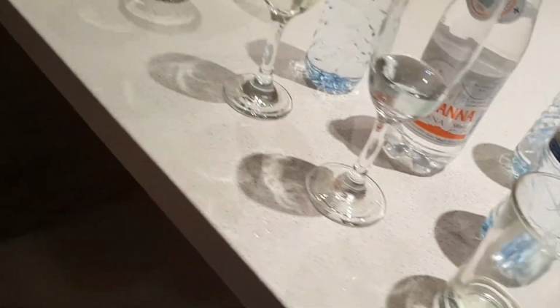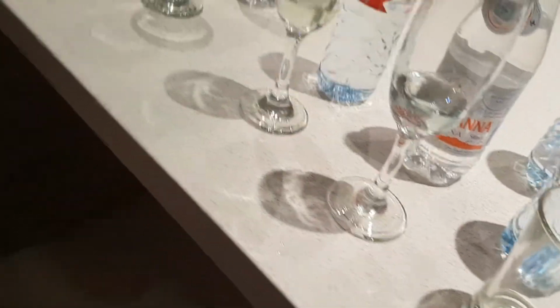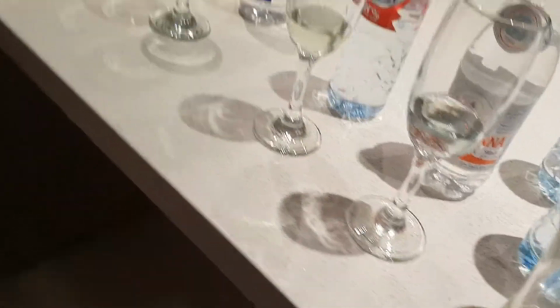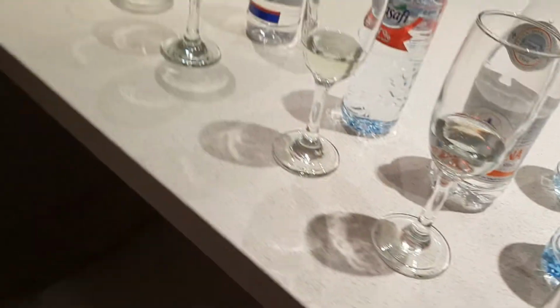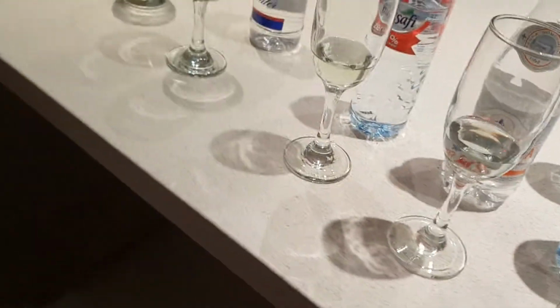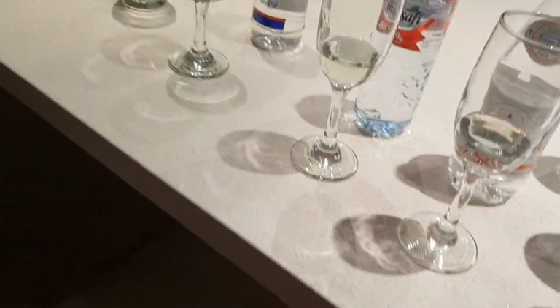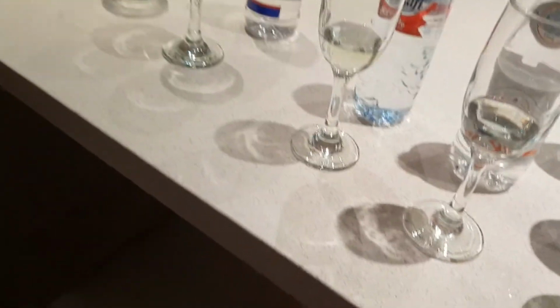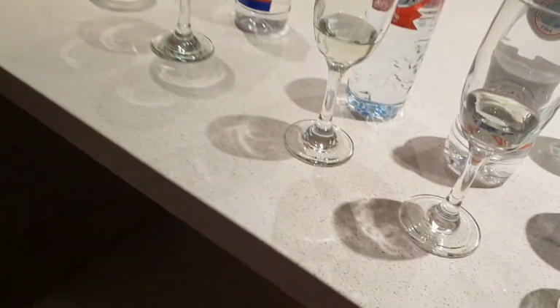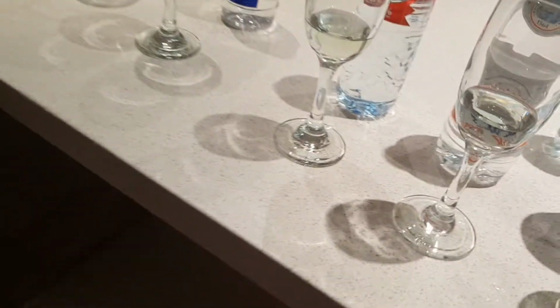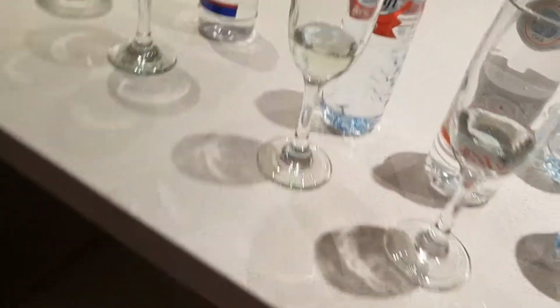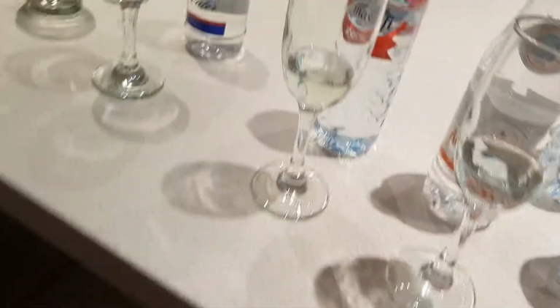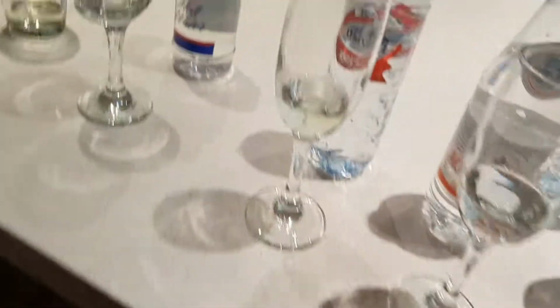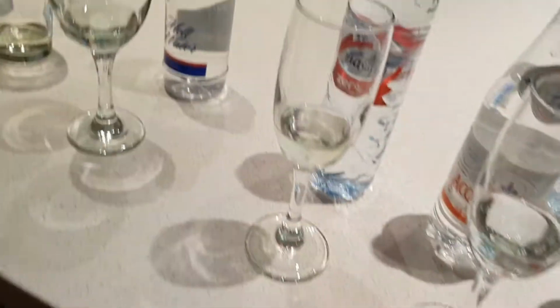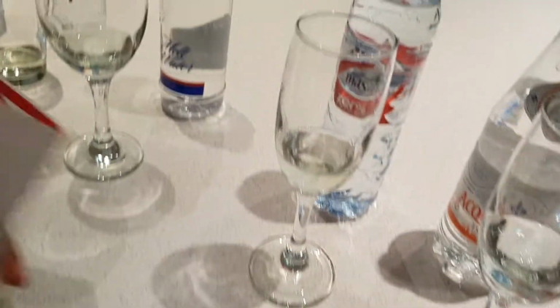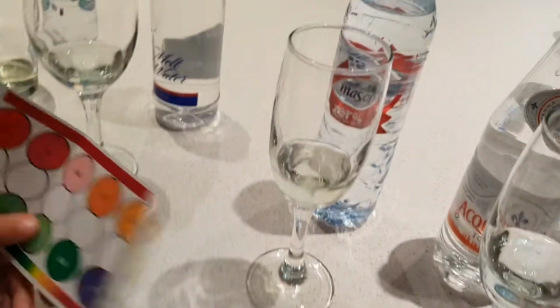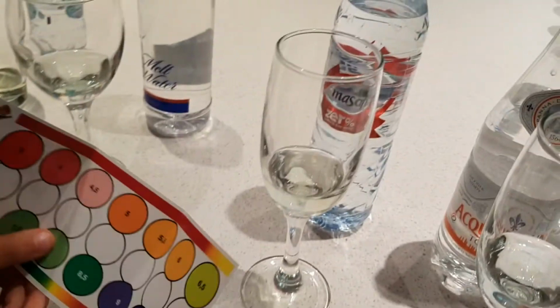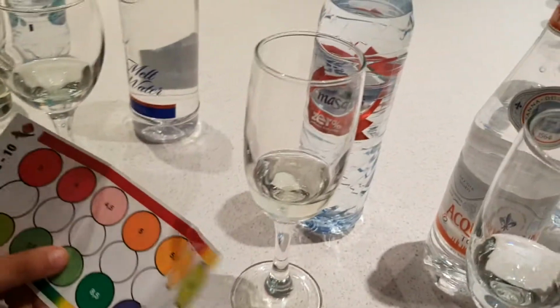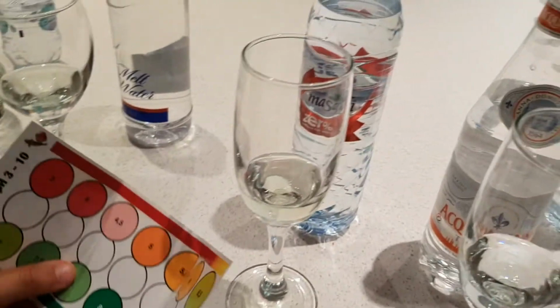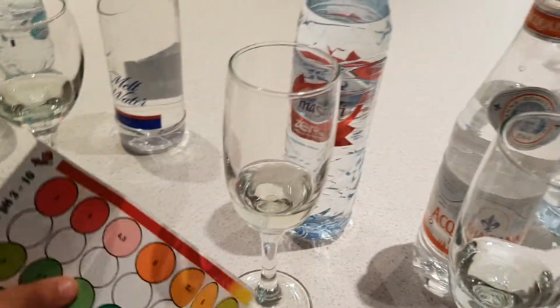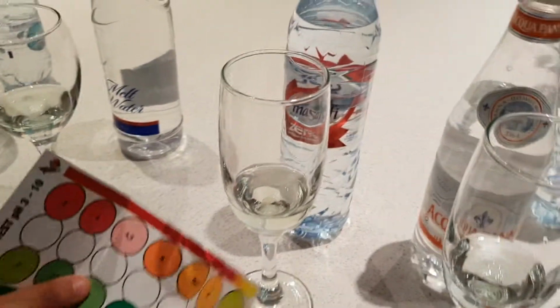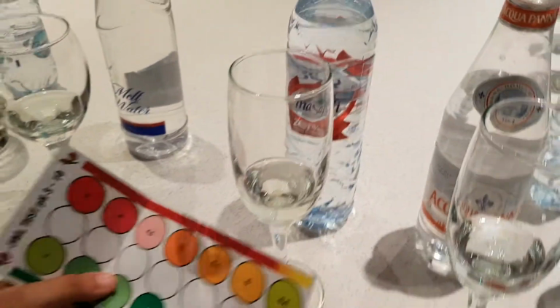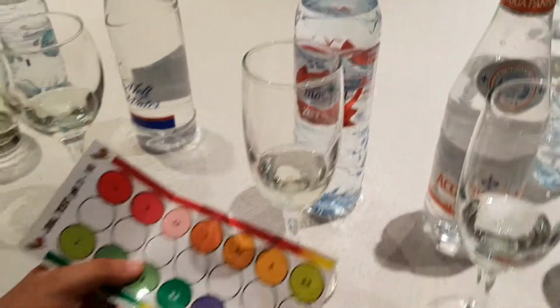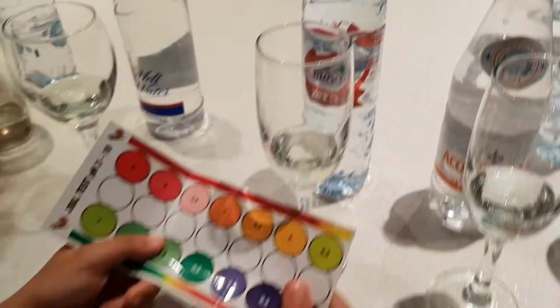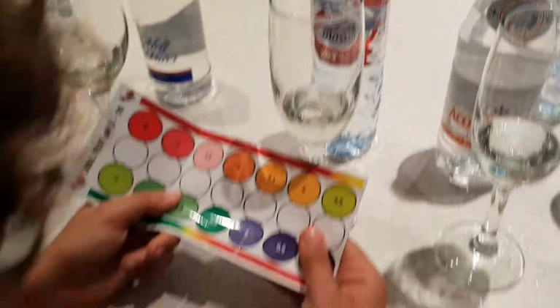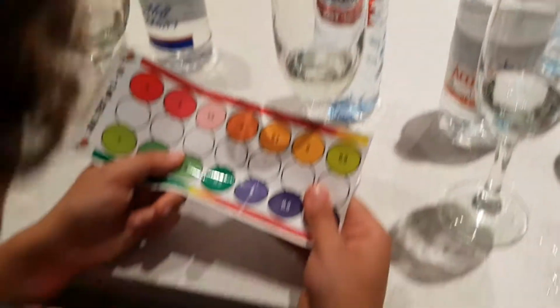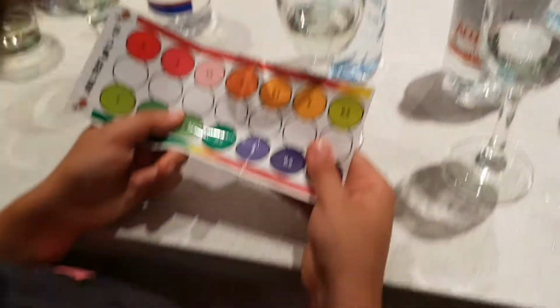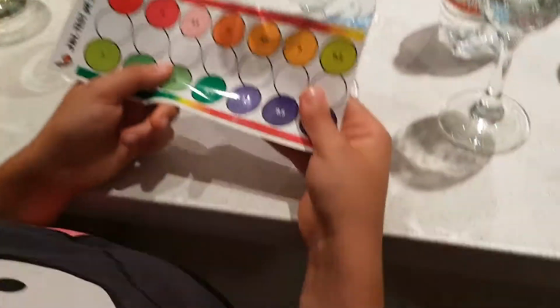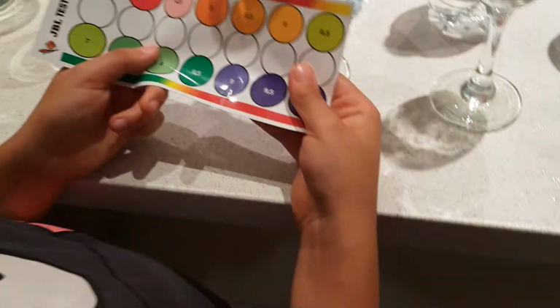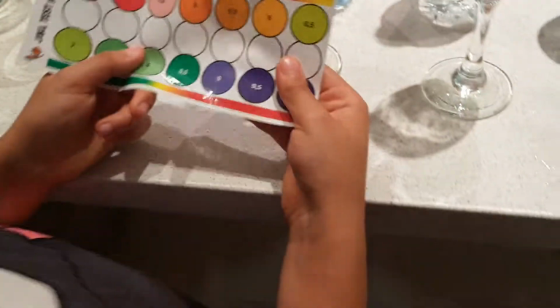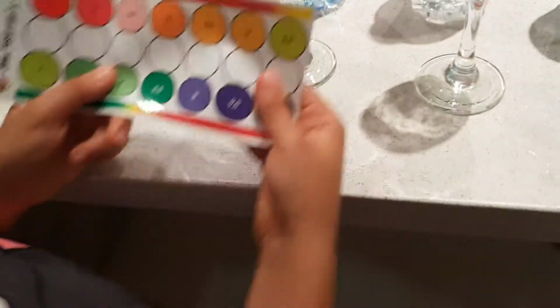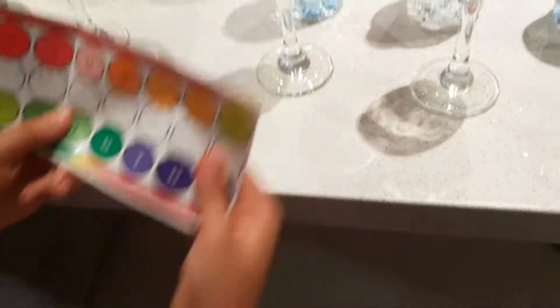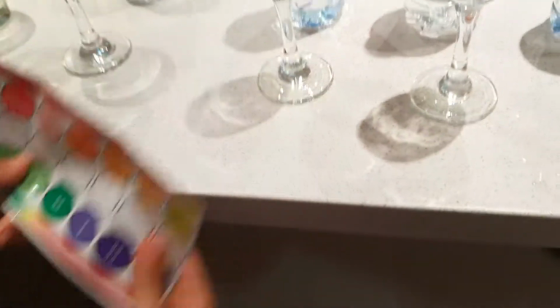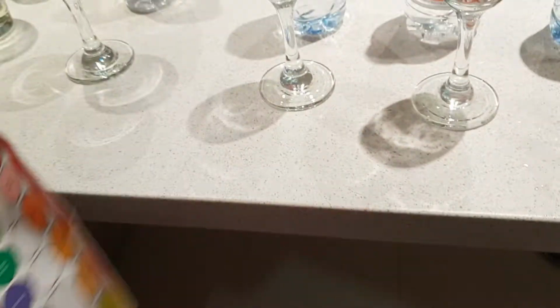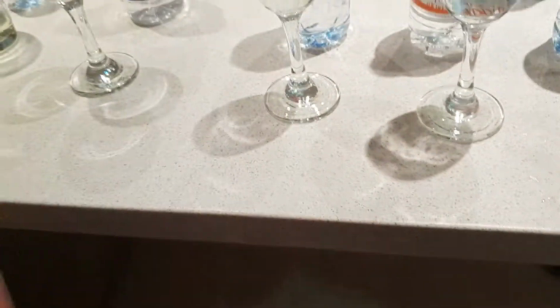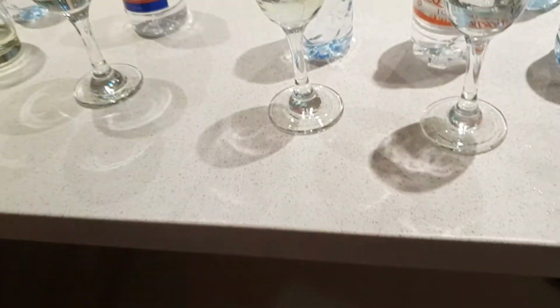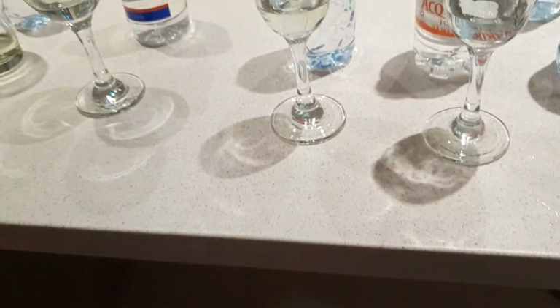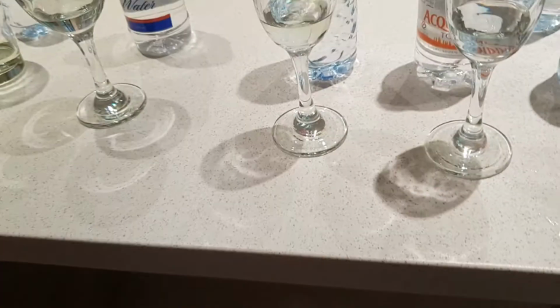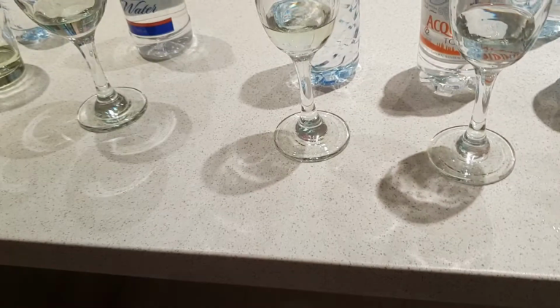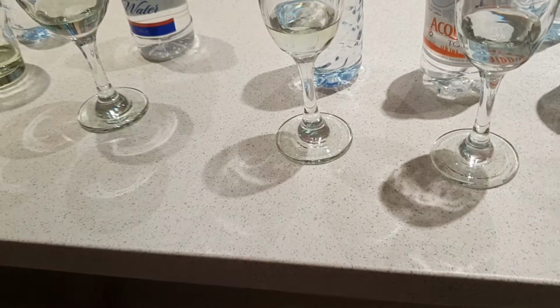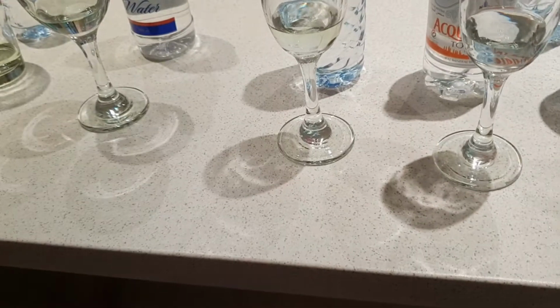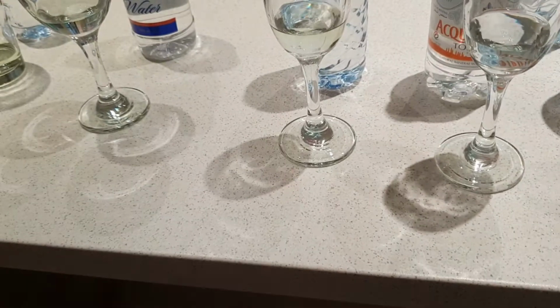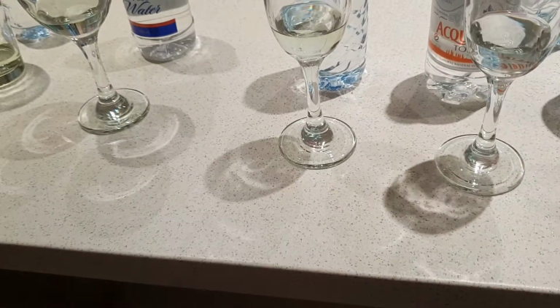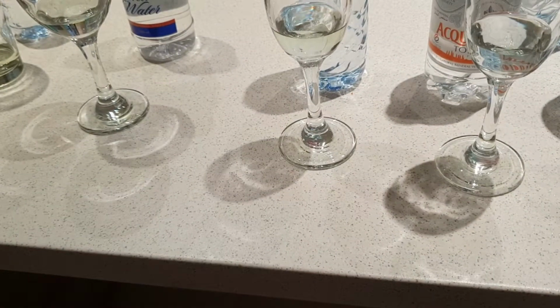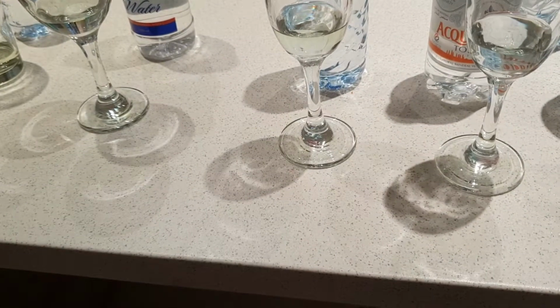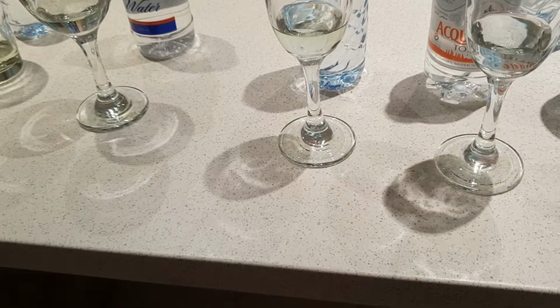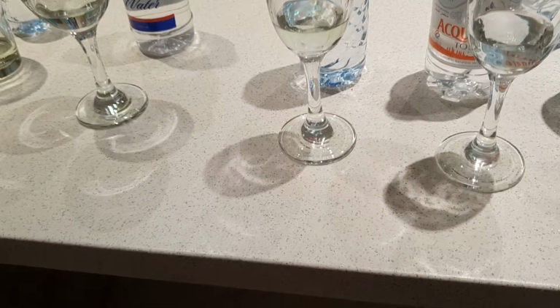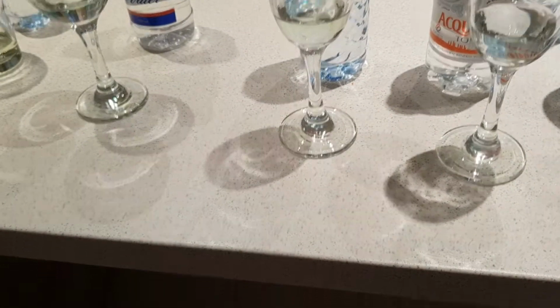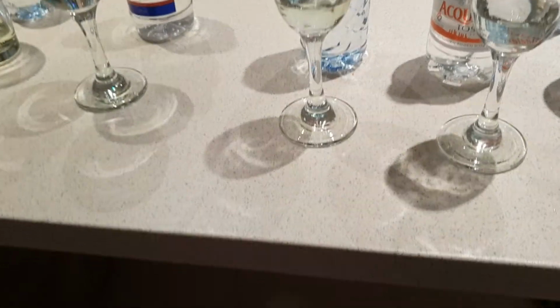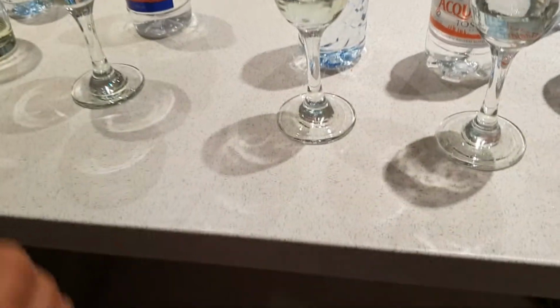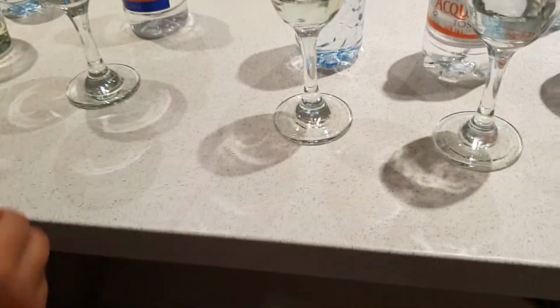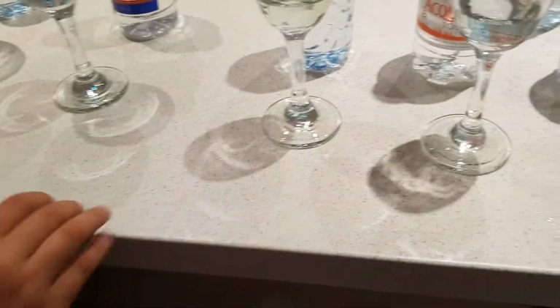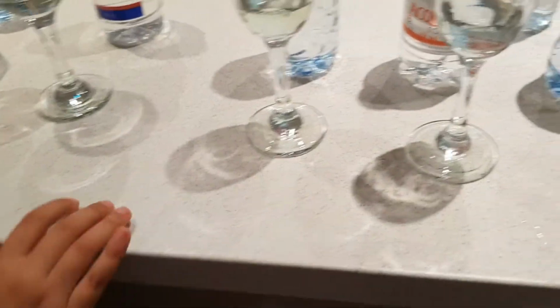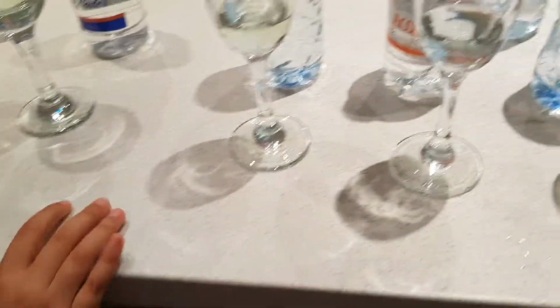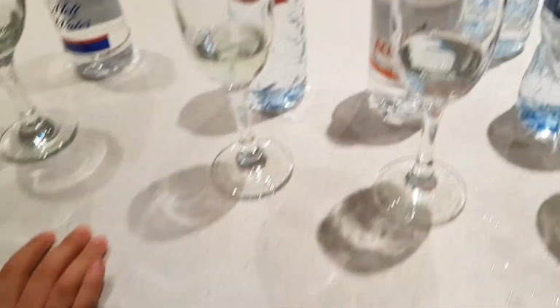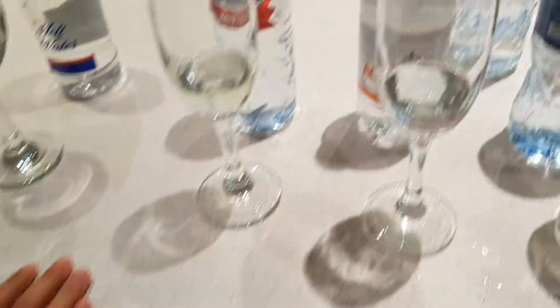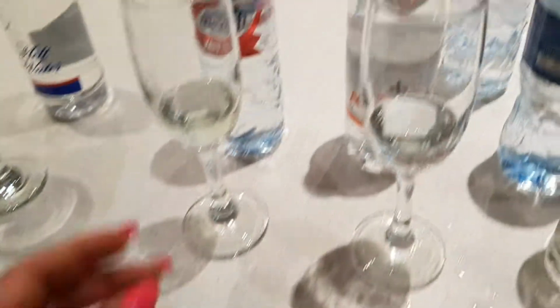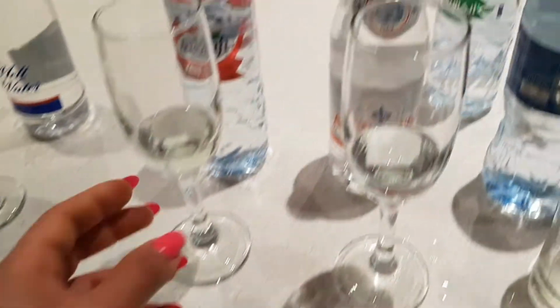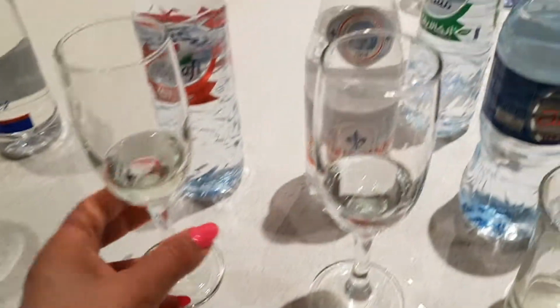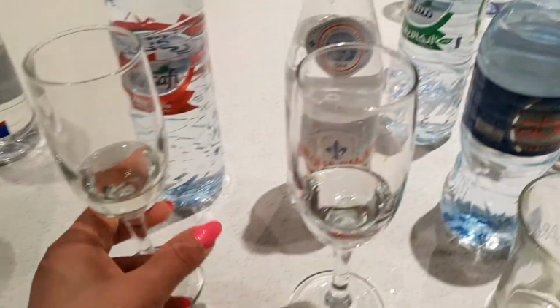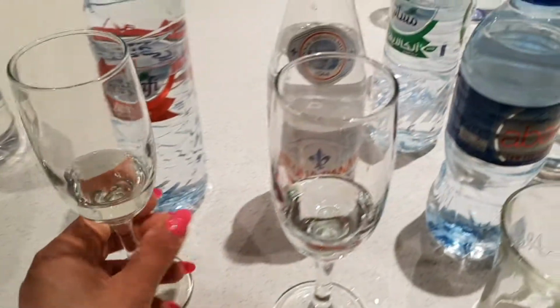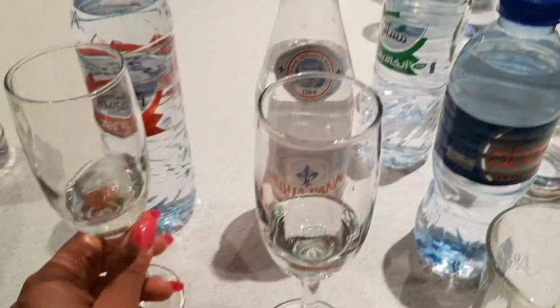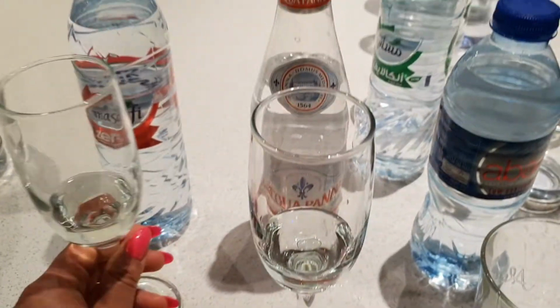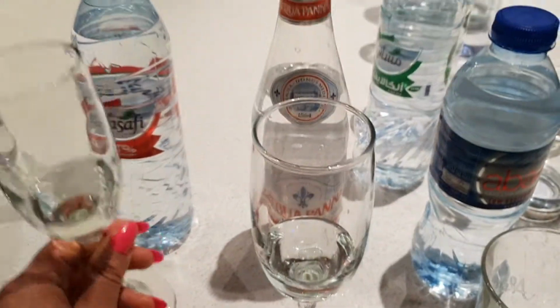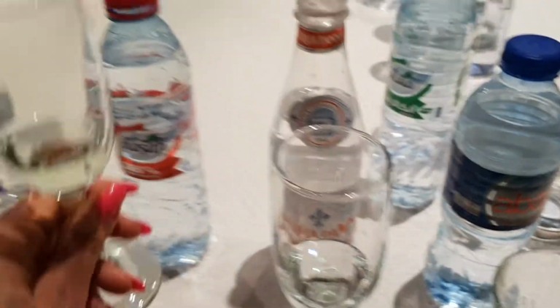Masafi zero sodium — 6.5. Between 6 and 6.5.